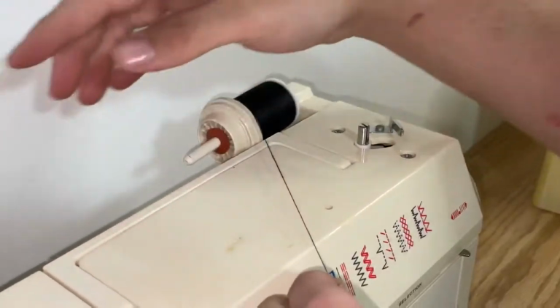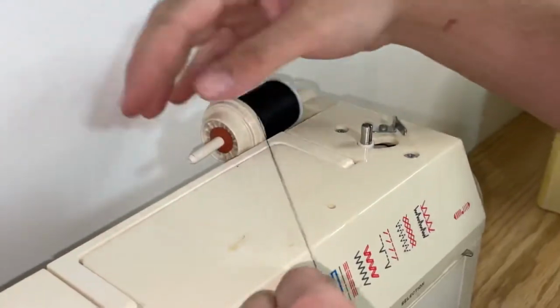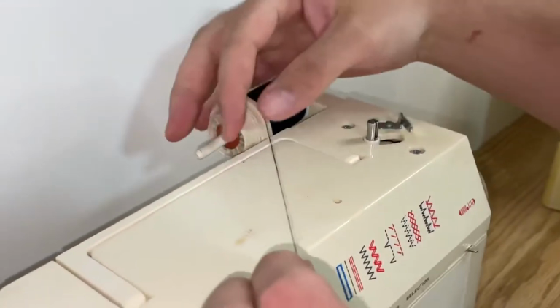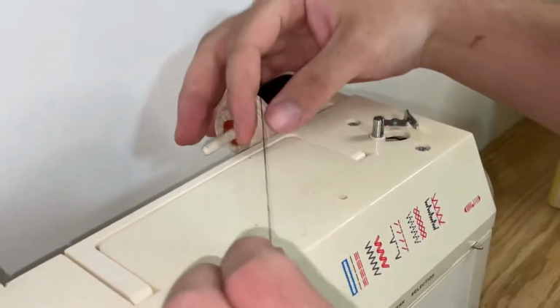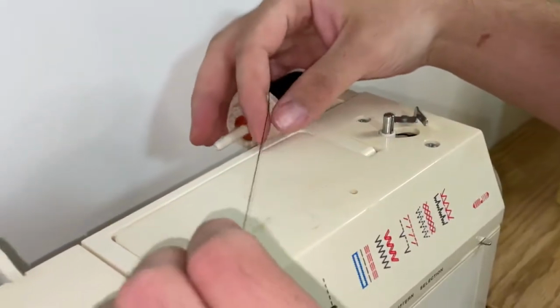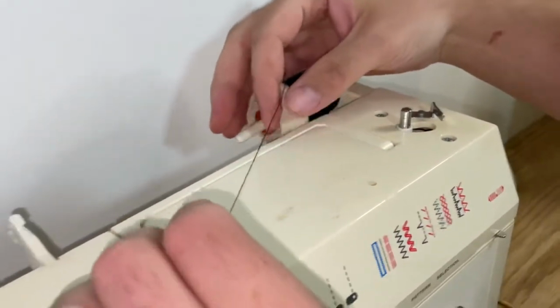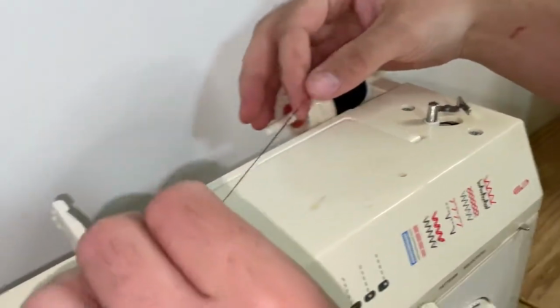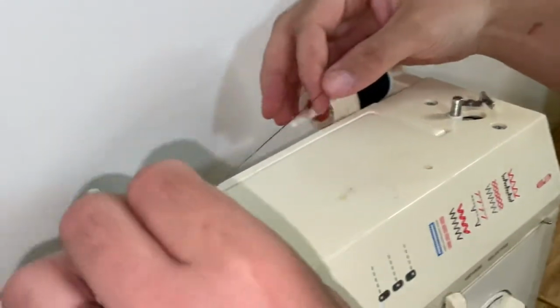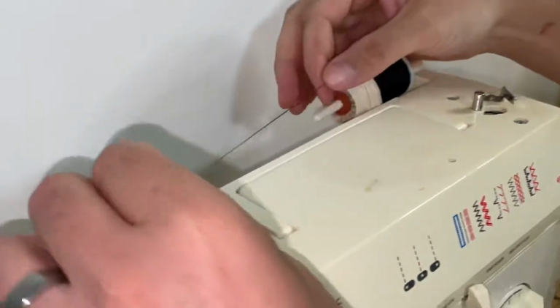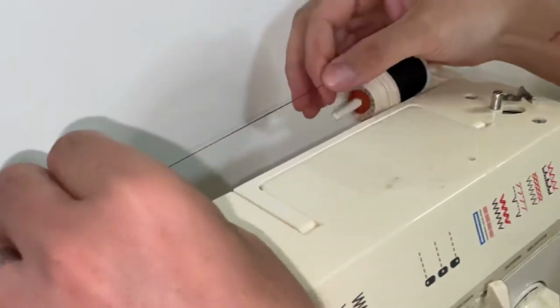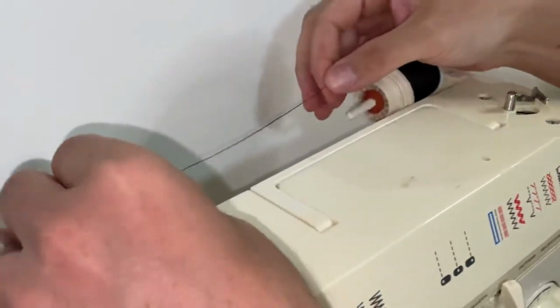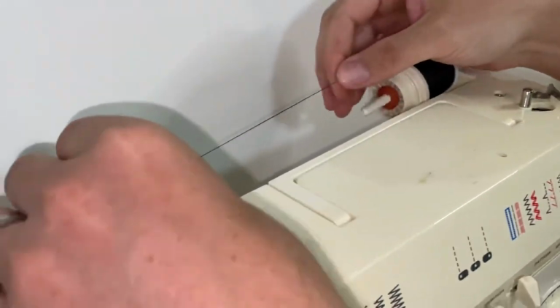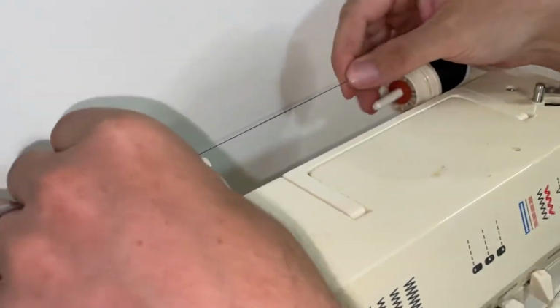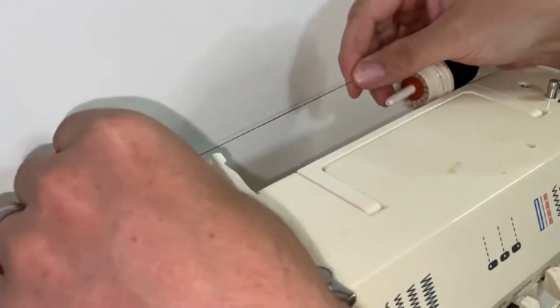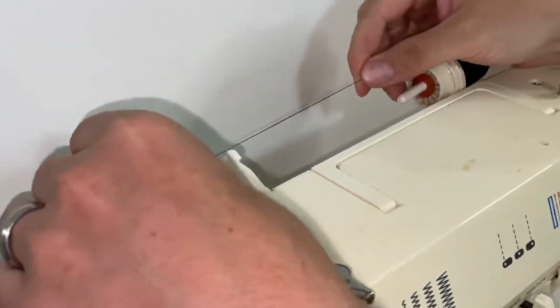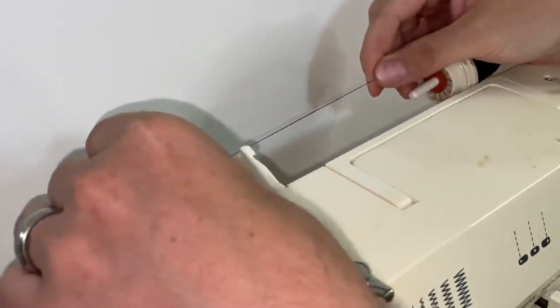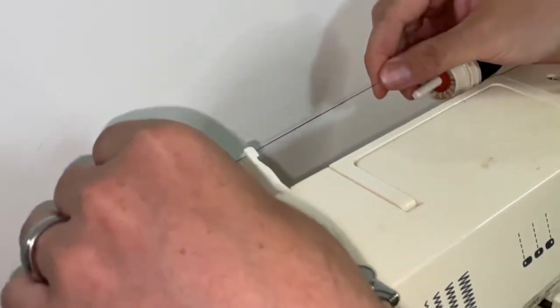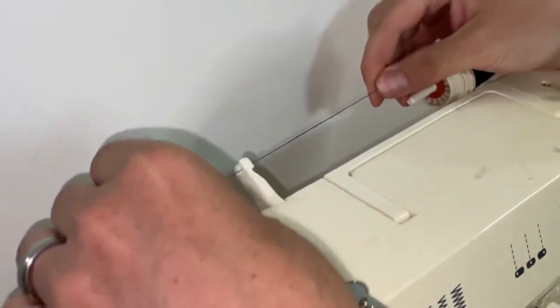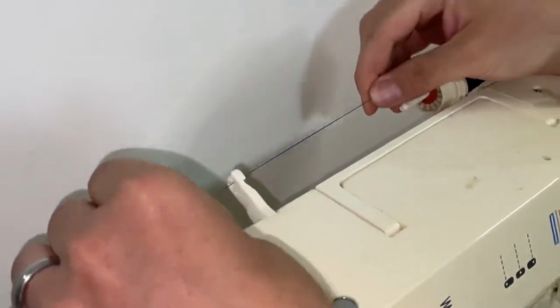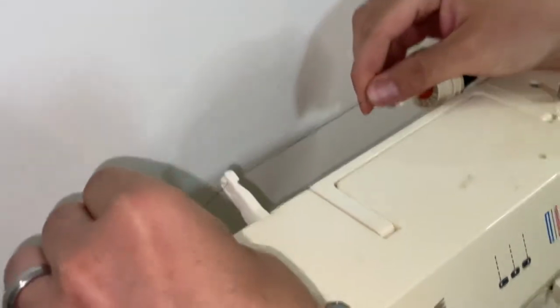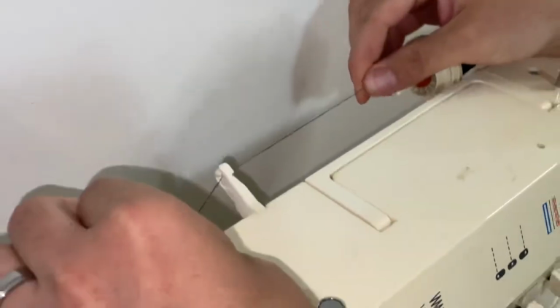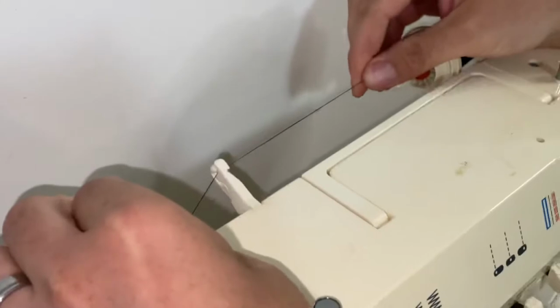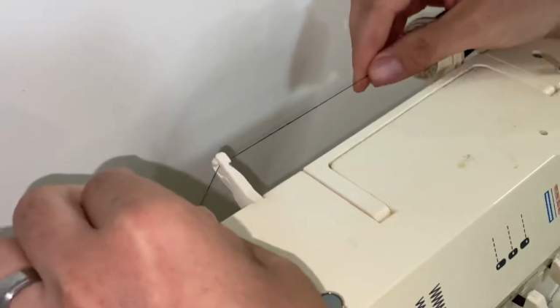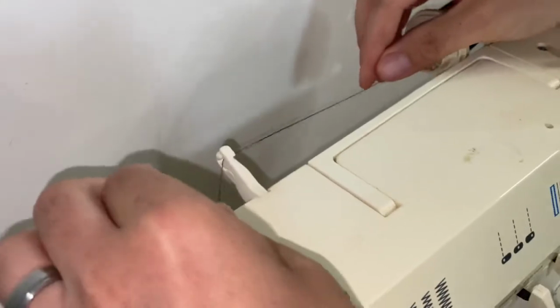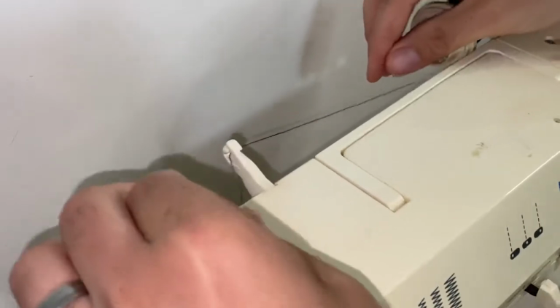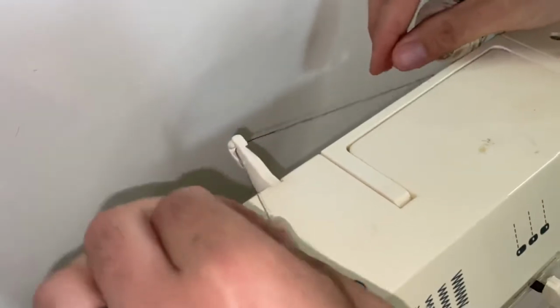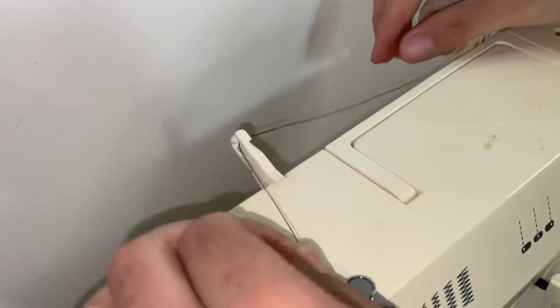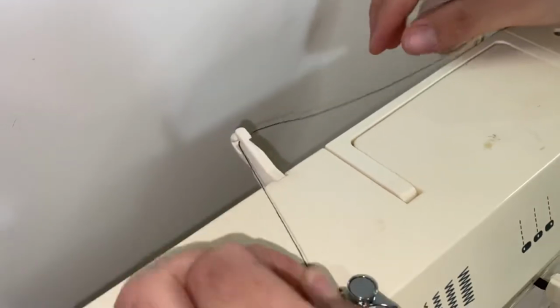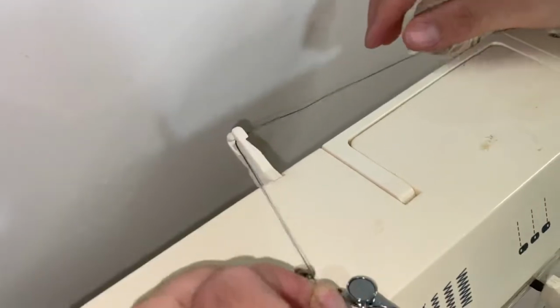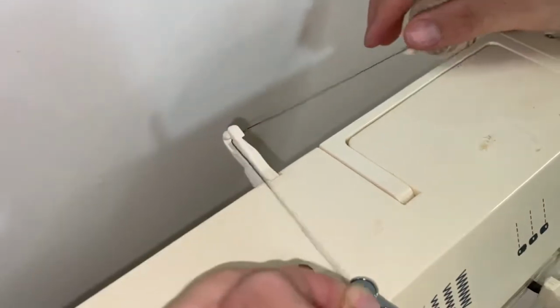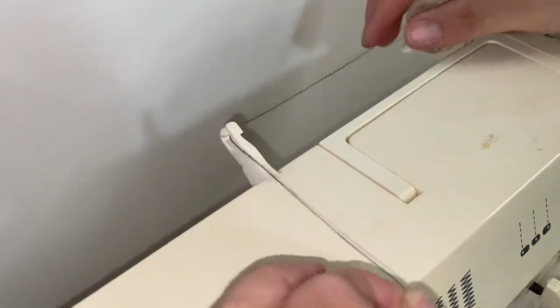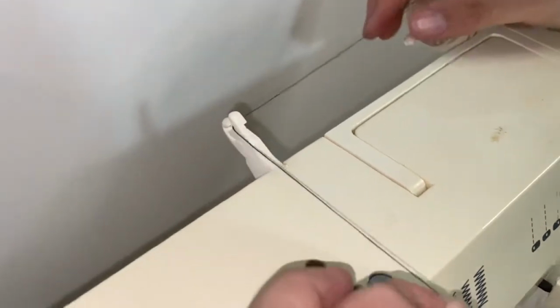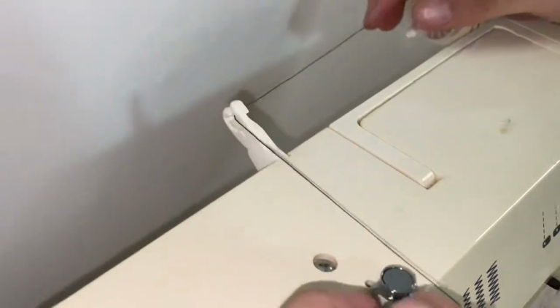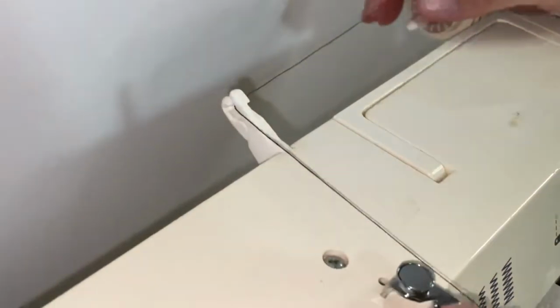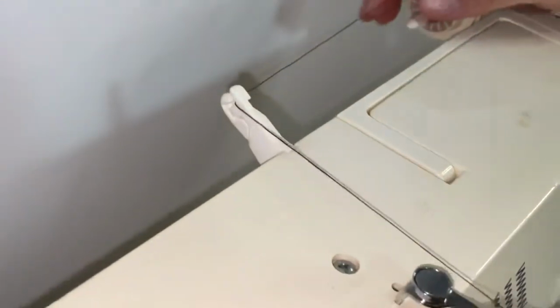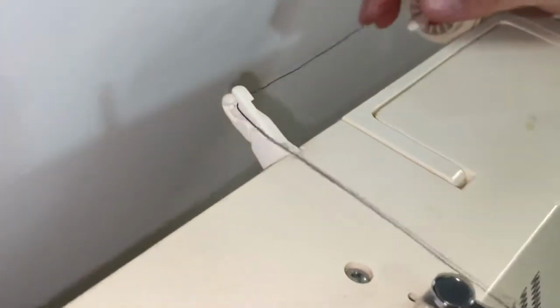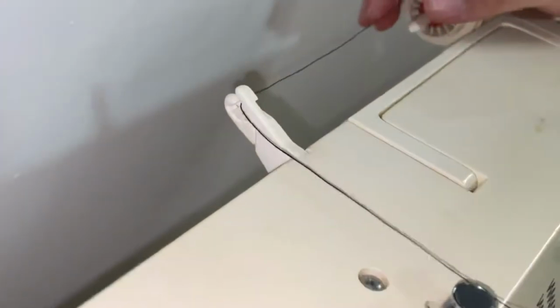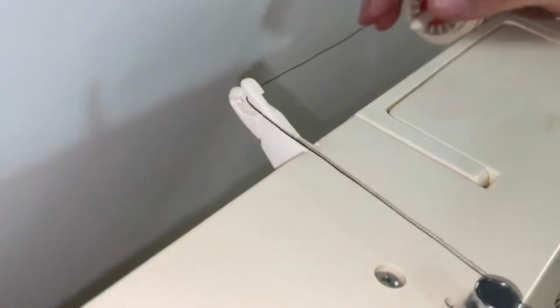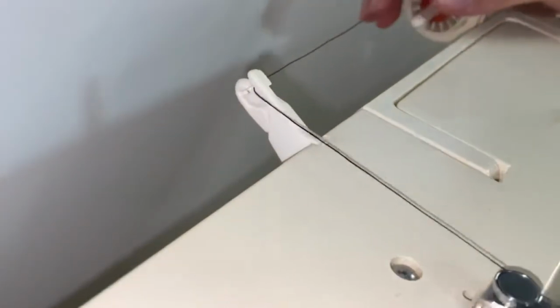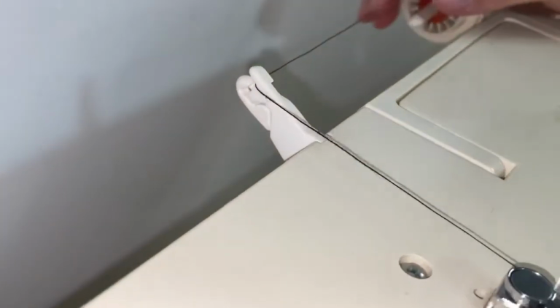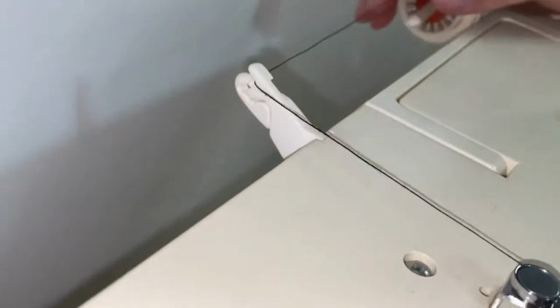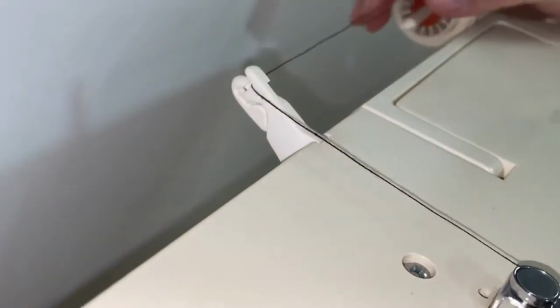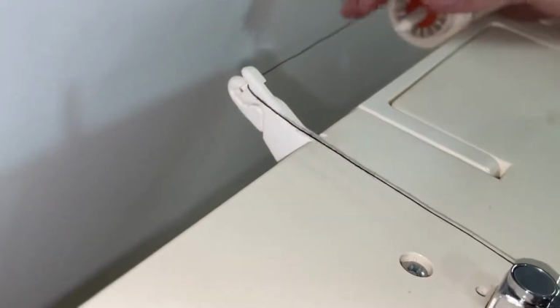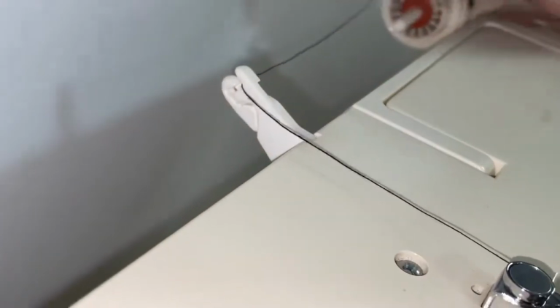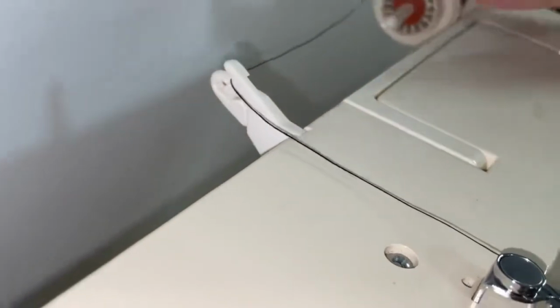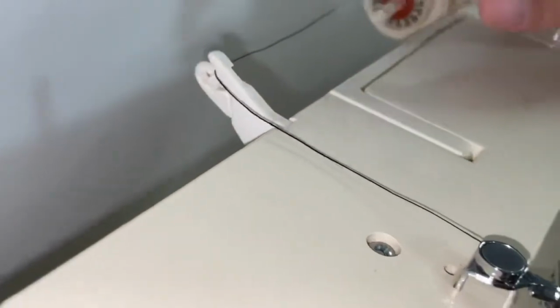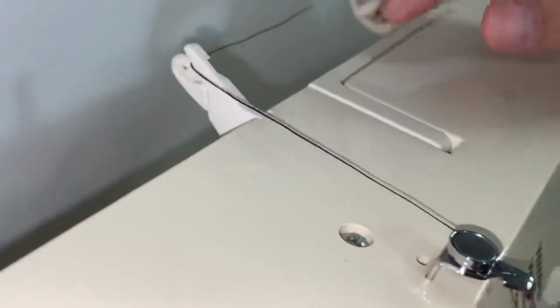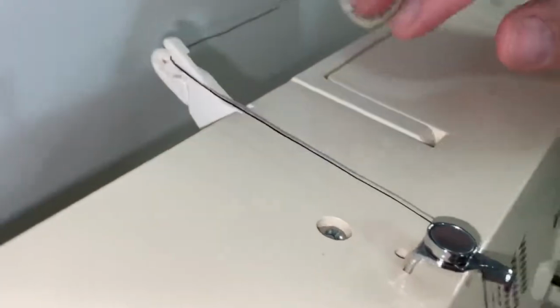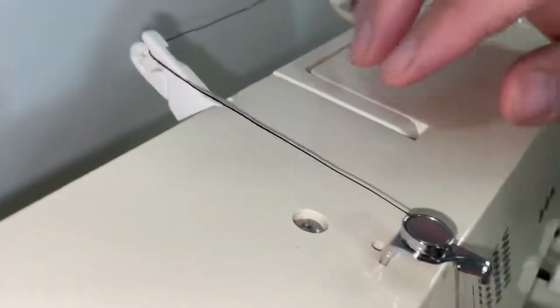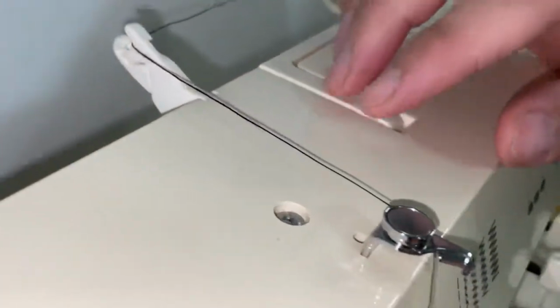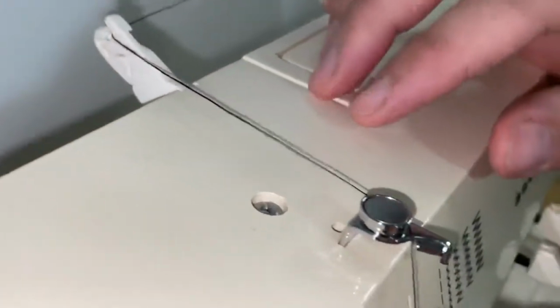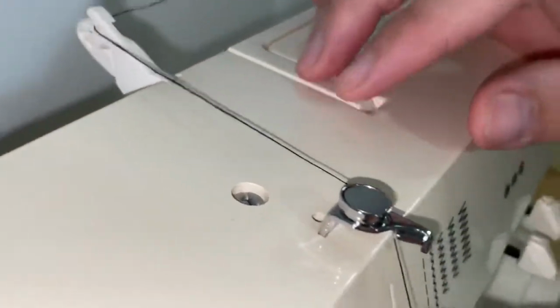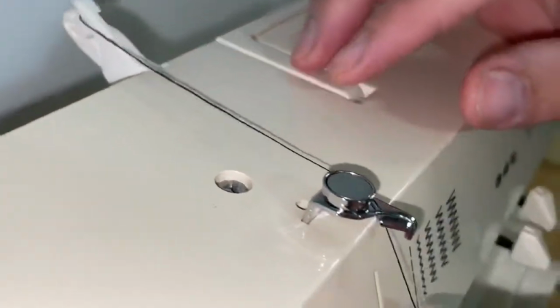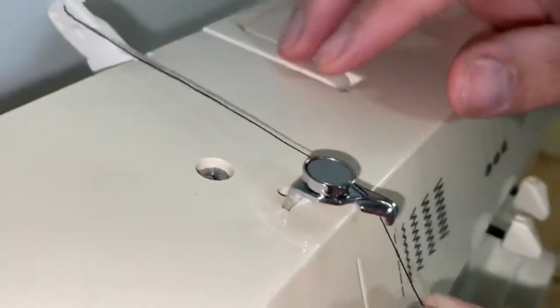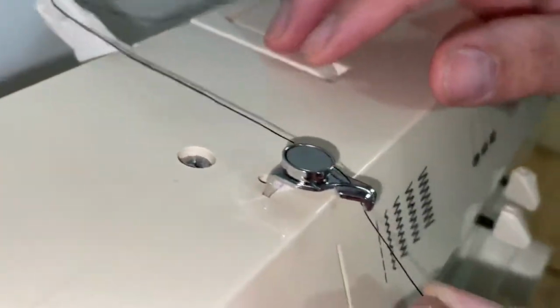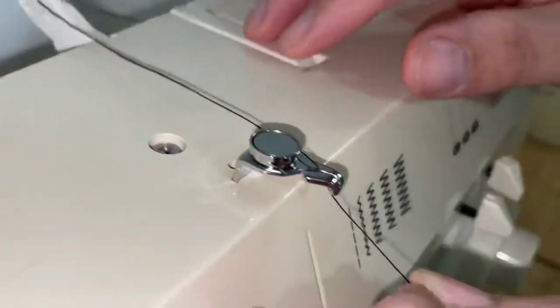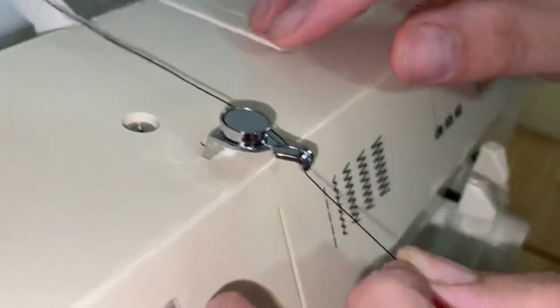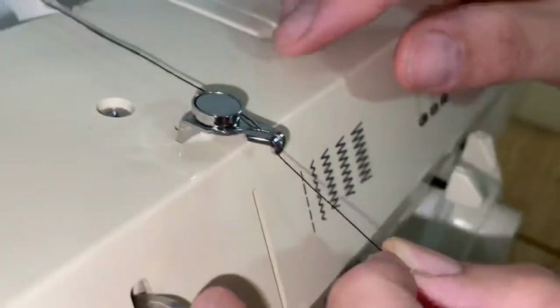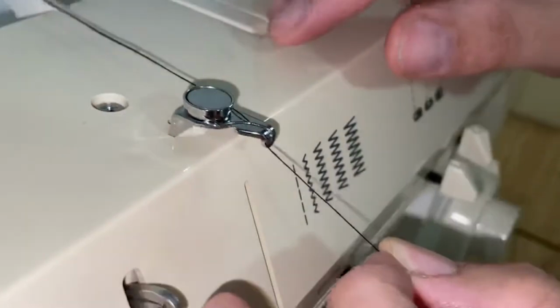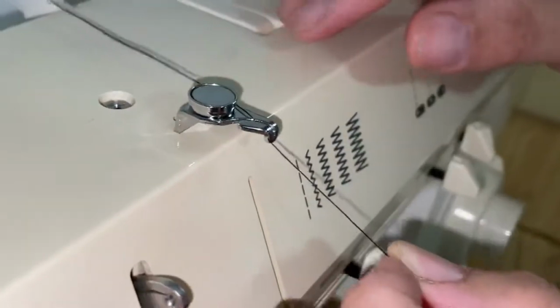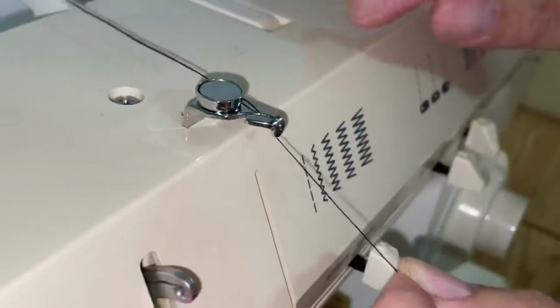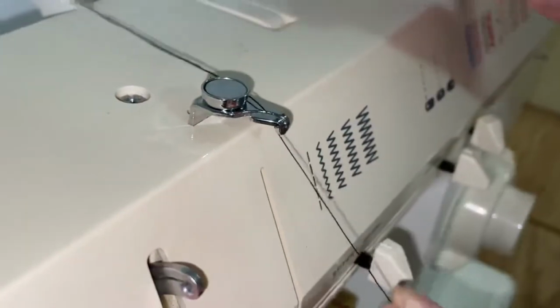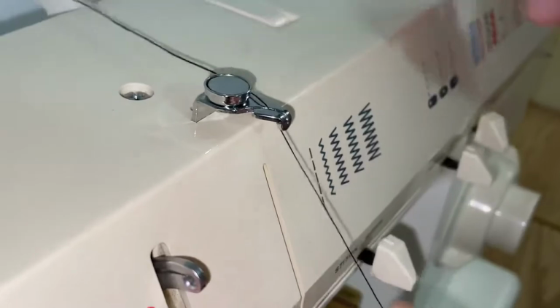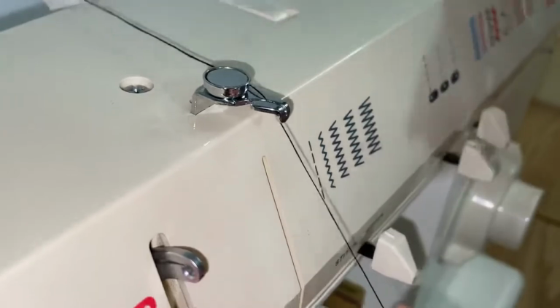Then you're going to come down to your tension disc, through your slit.